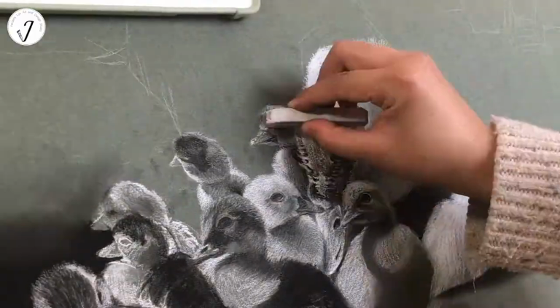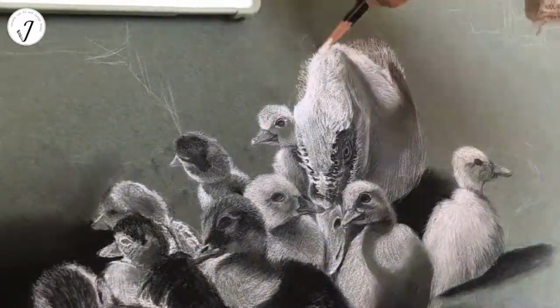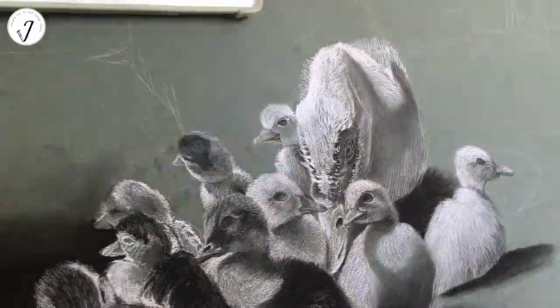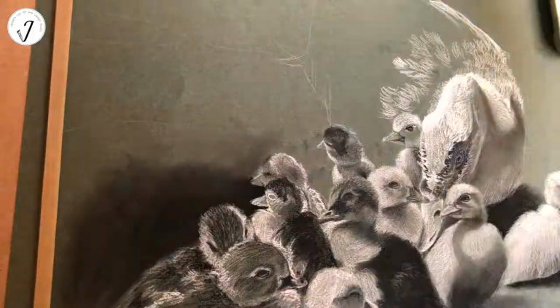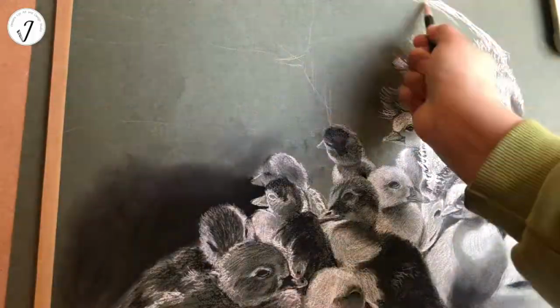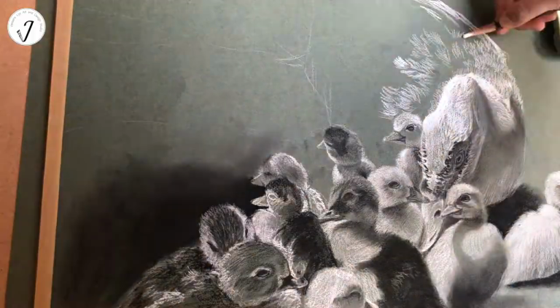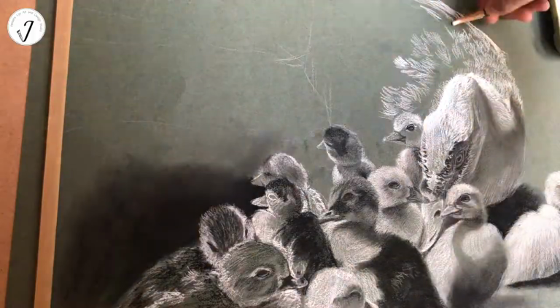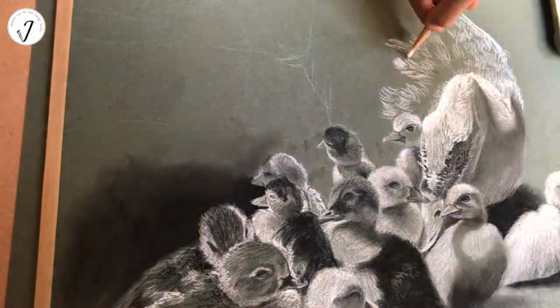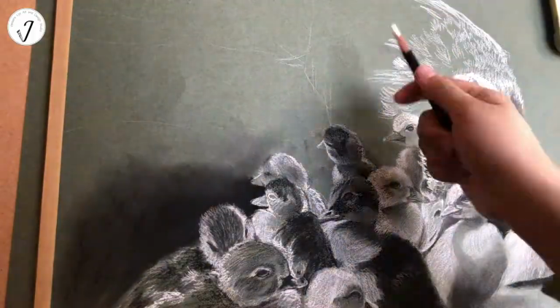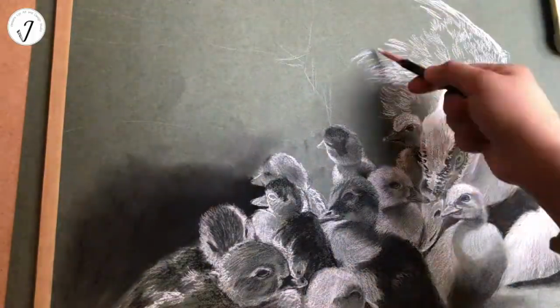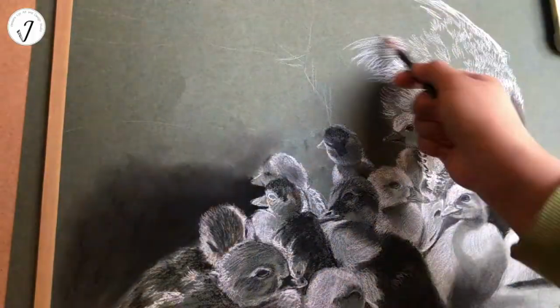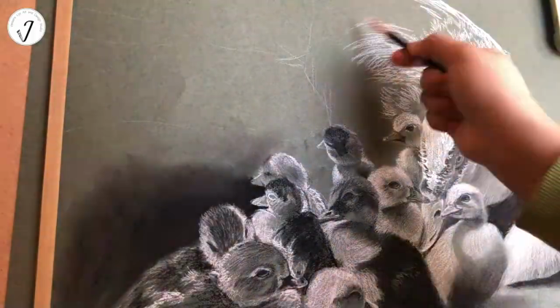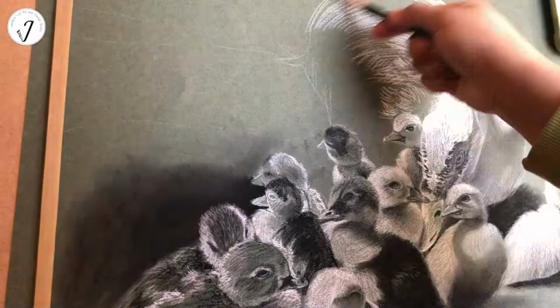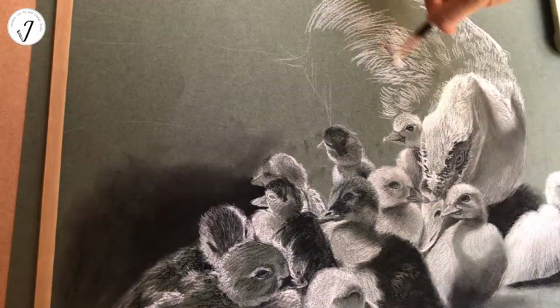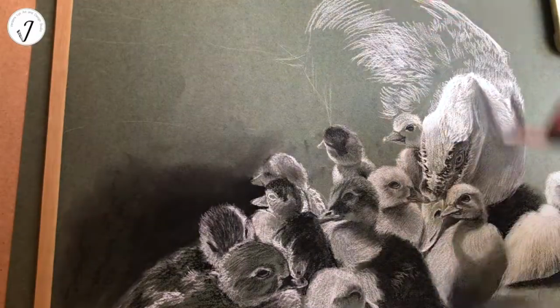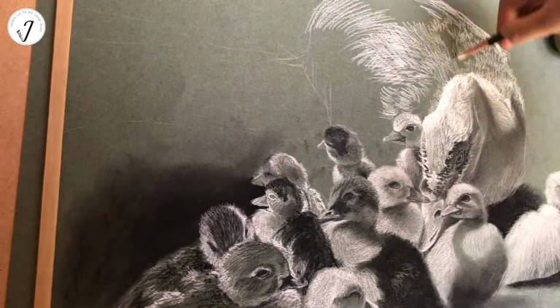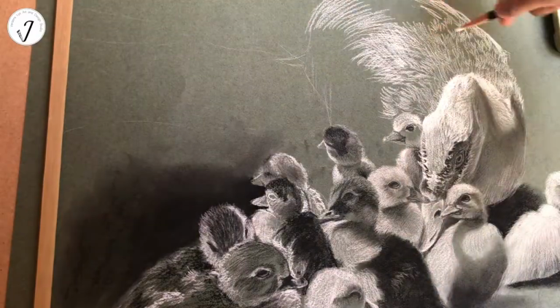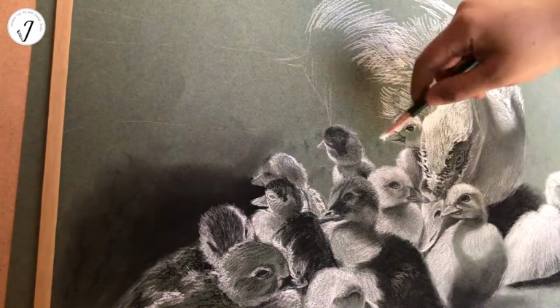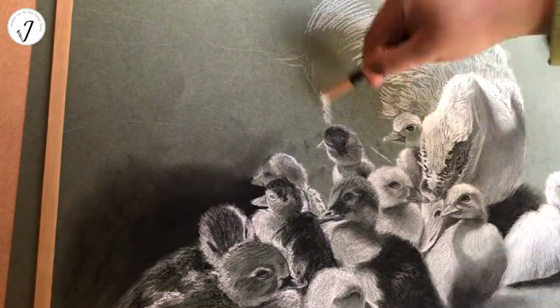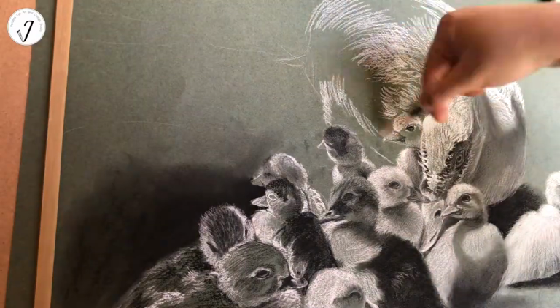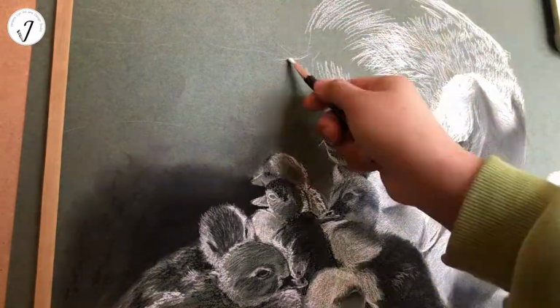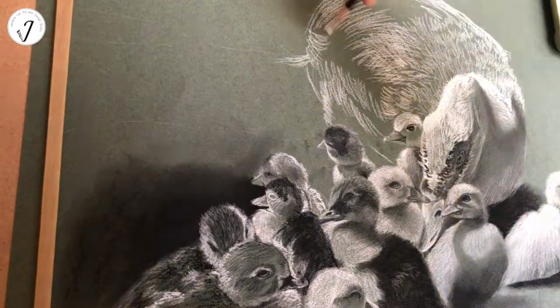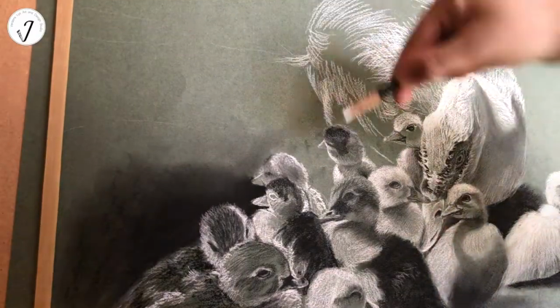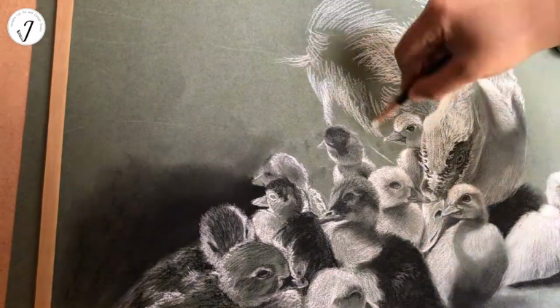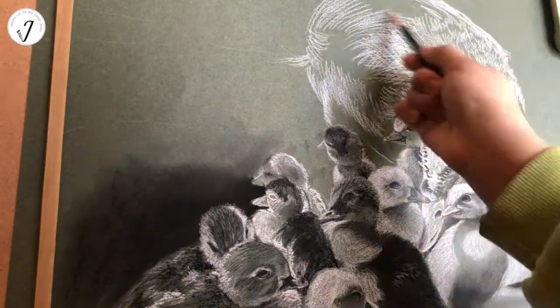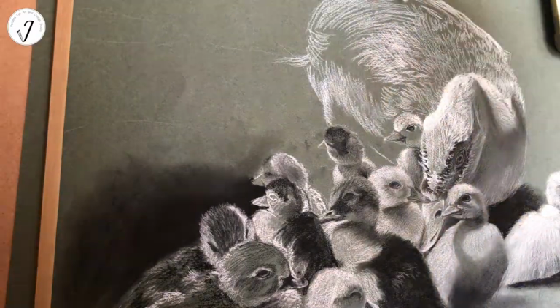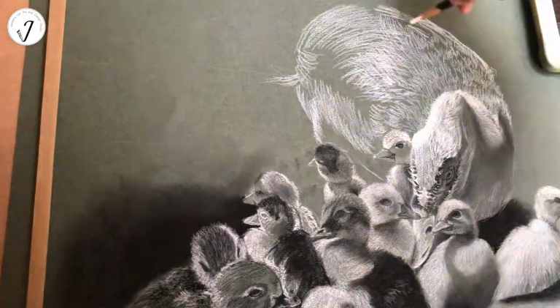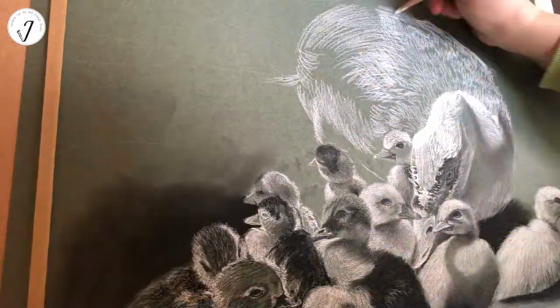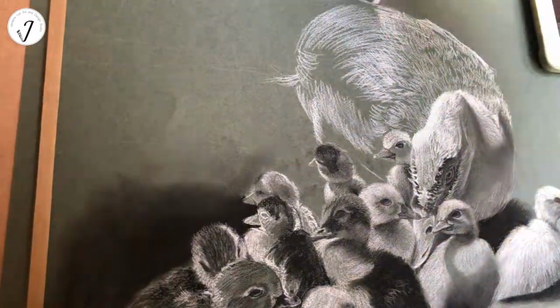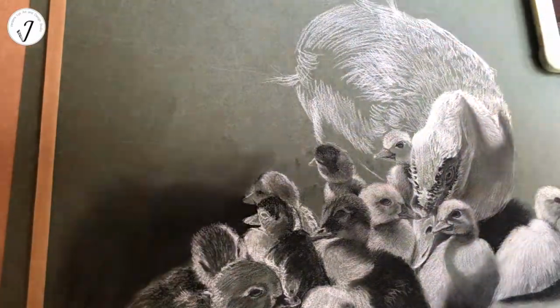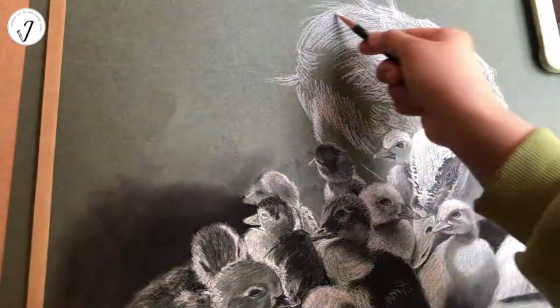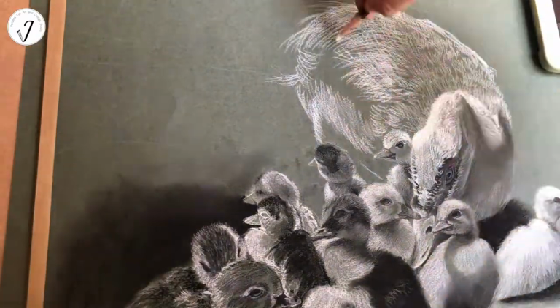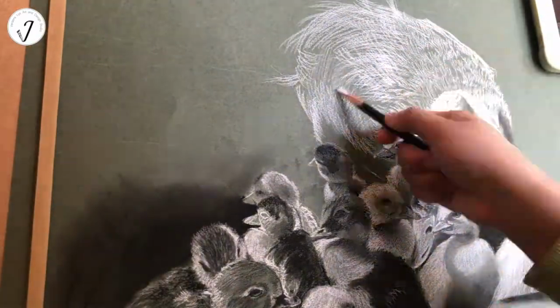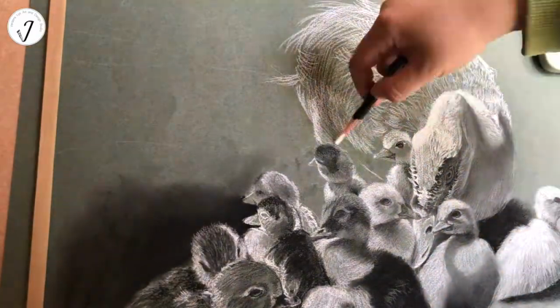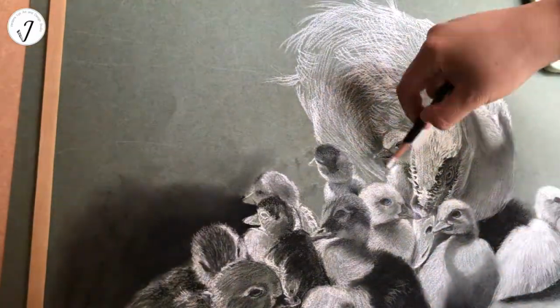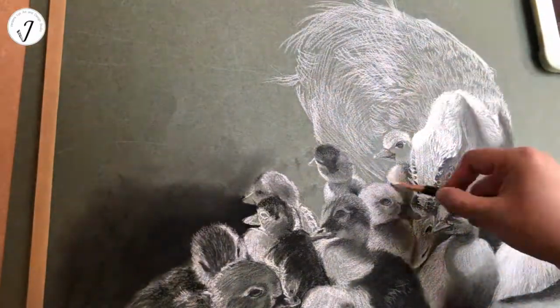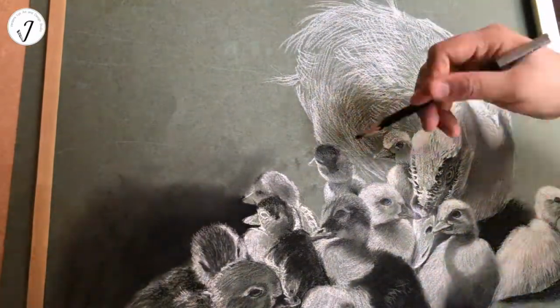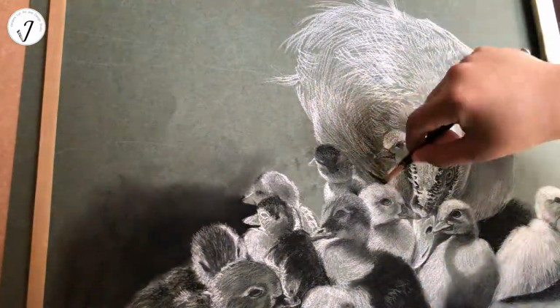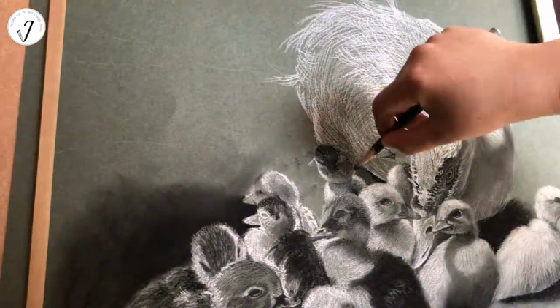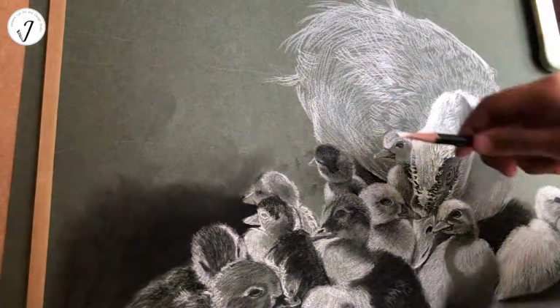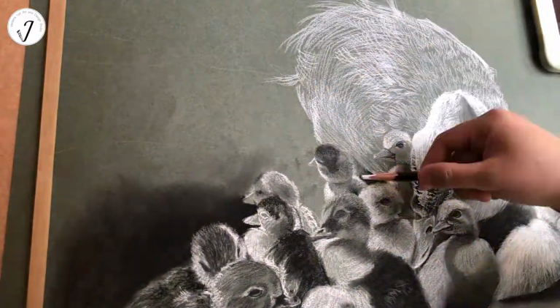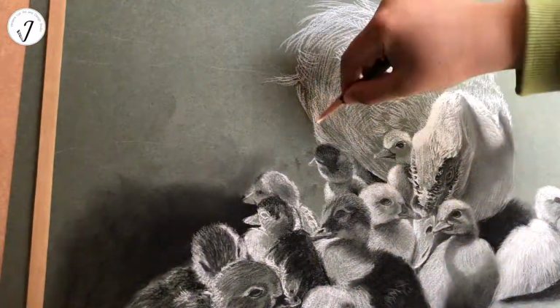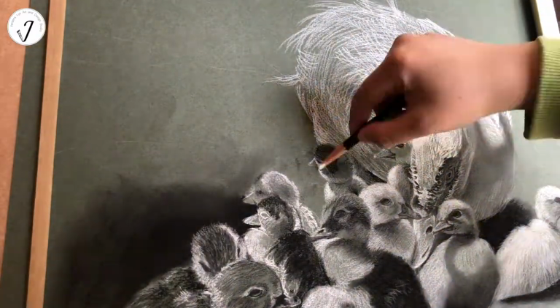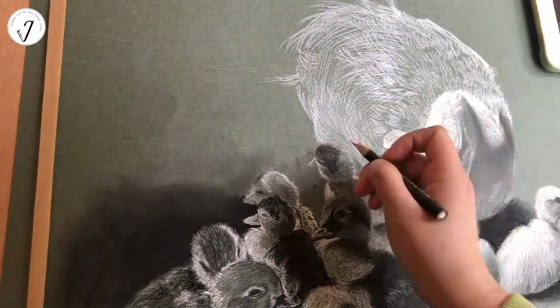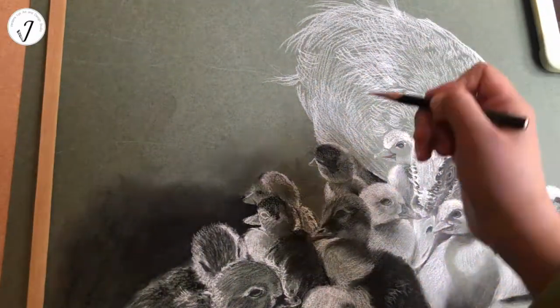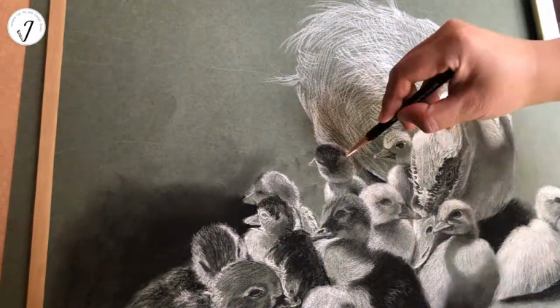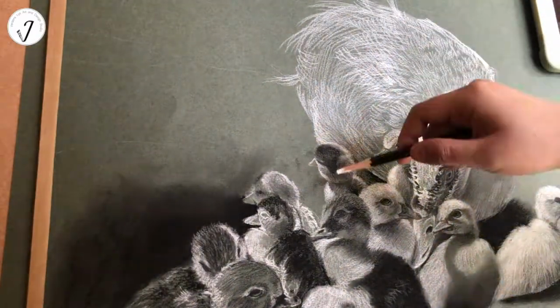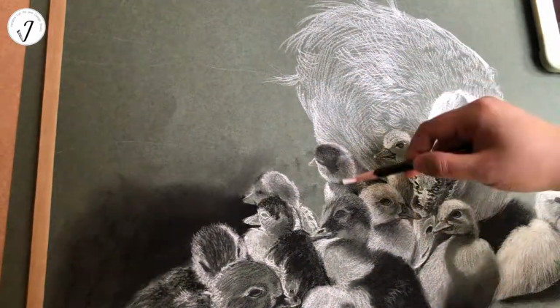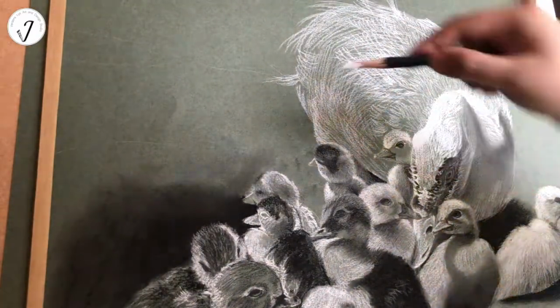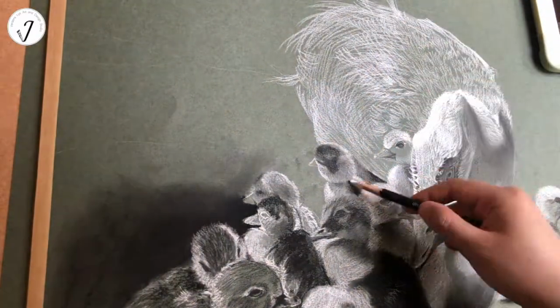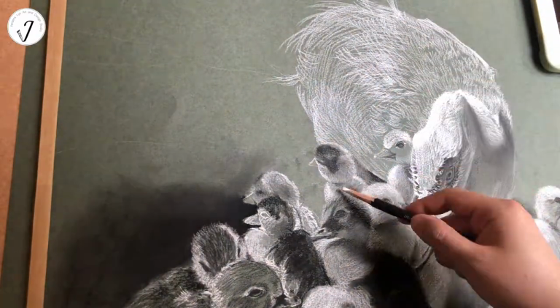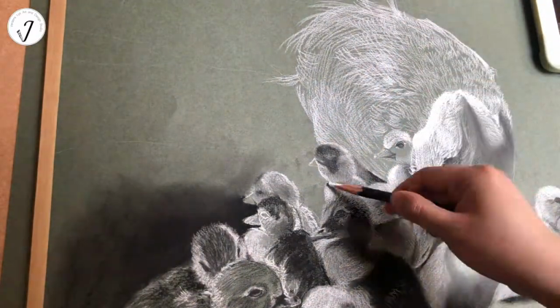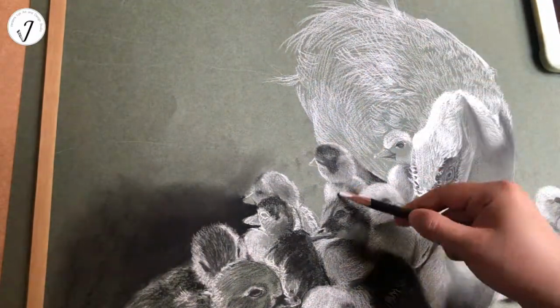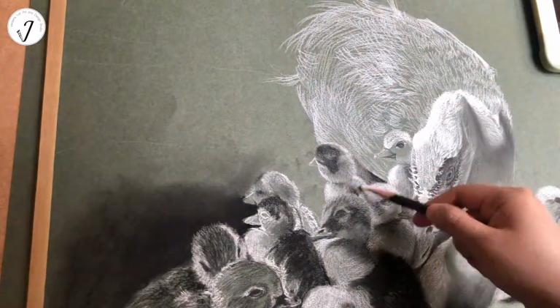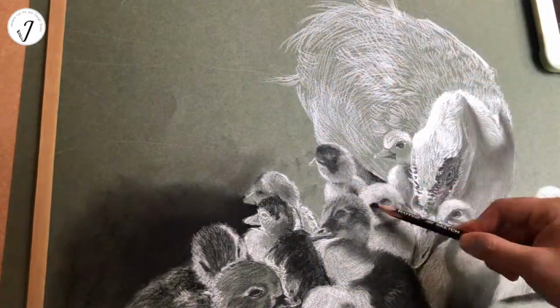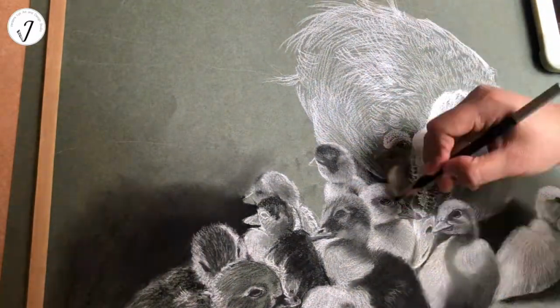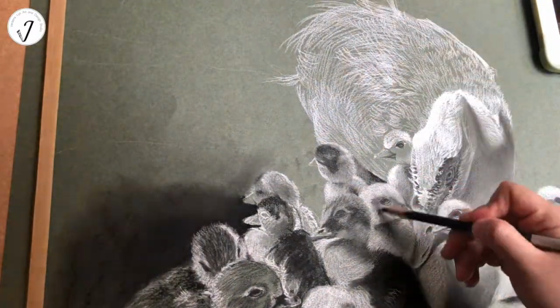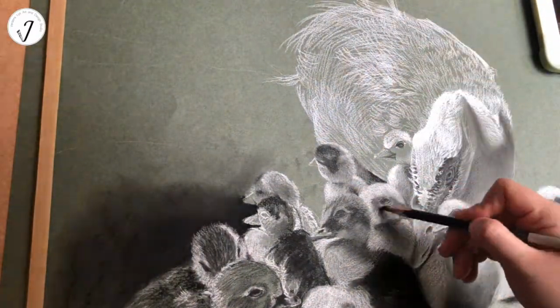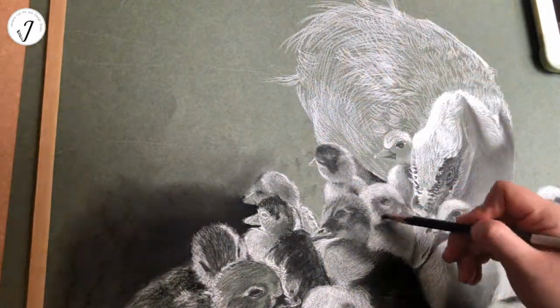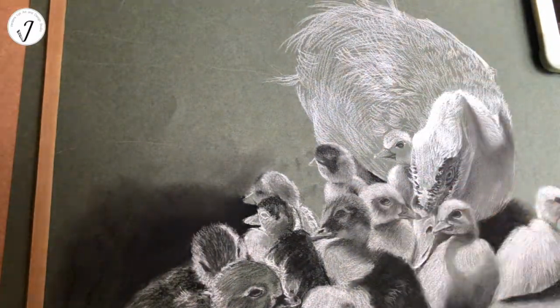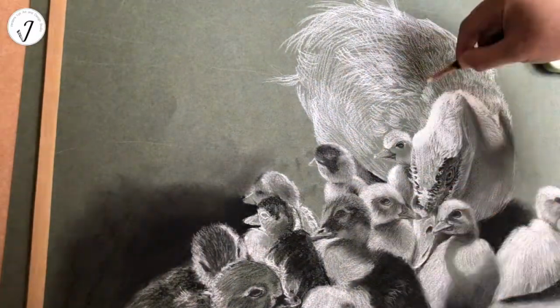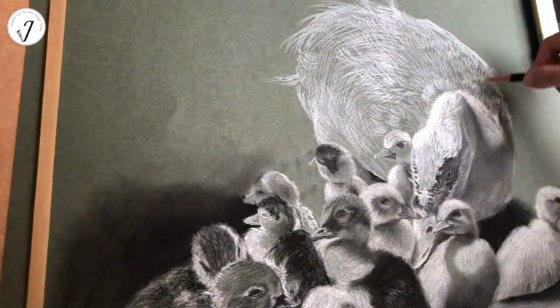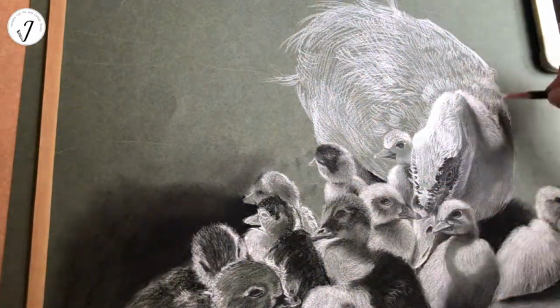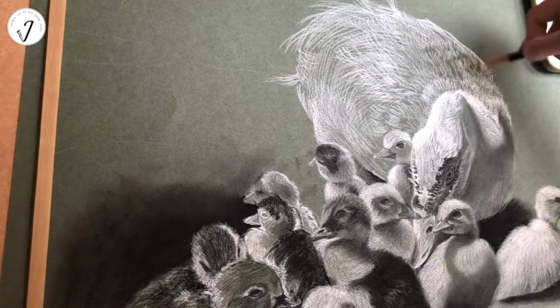They adapt well to cooler climates, so they are a good choice to raise in Canada.